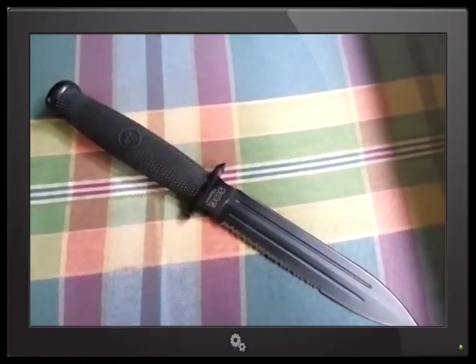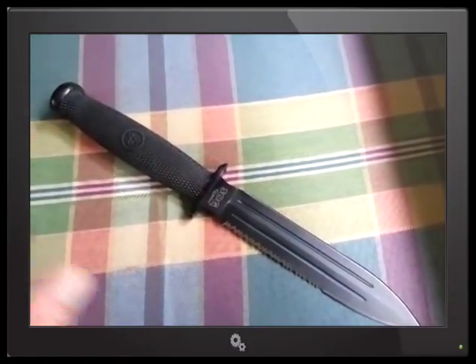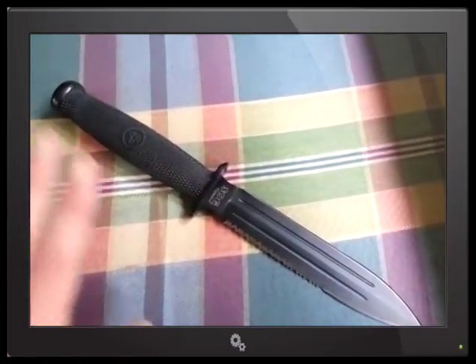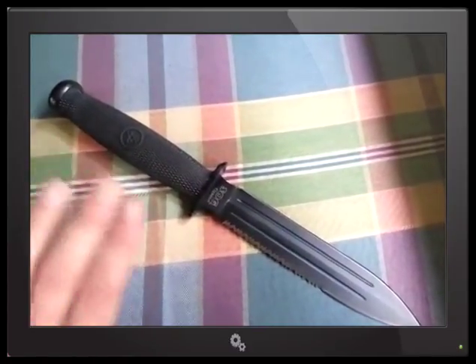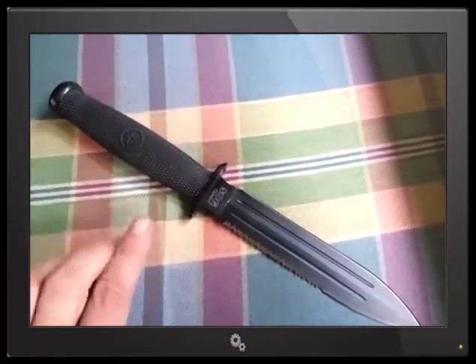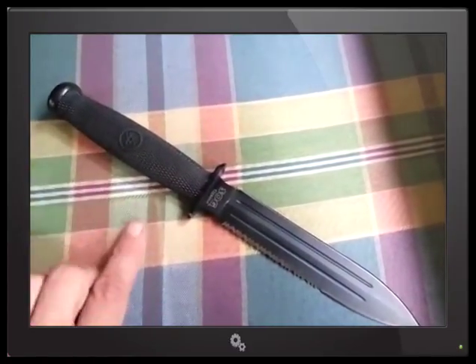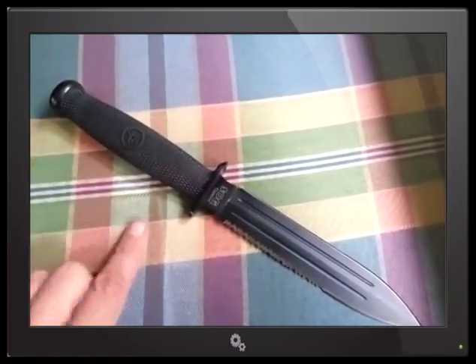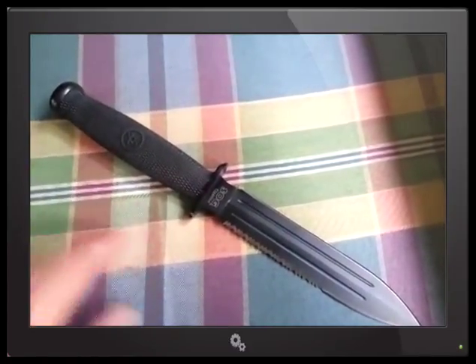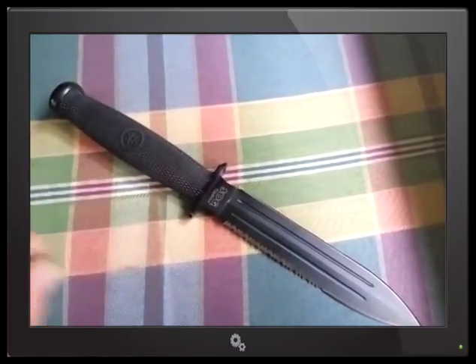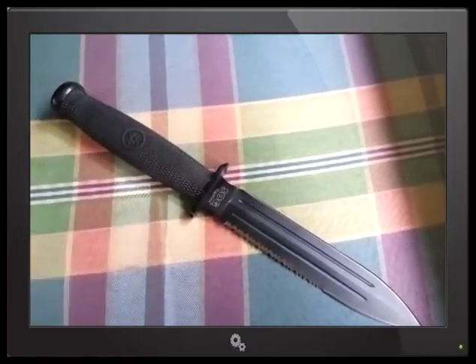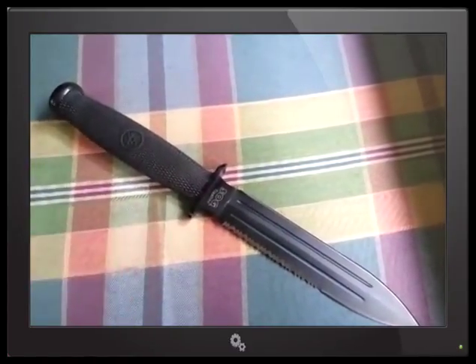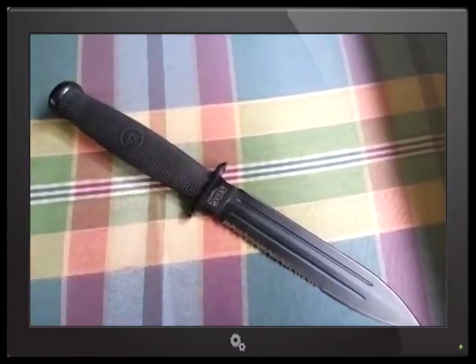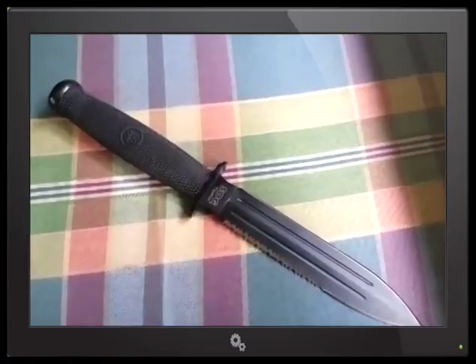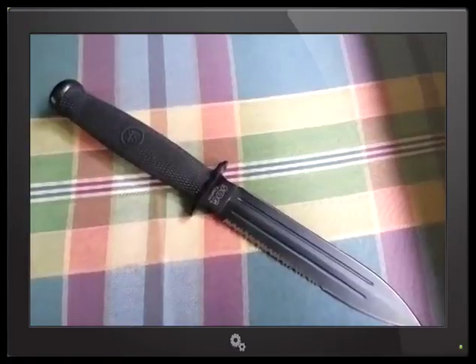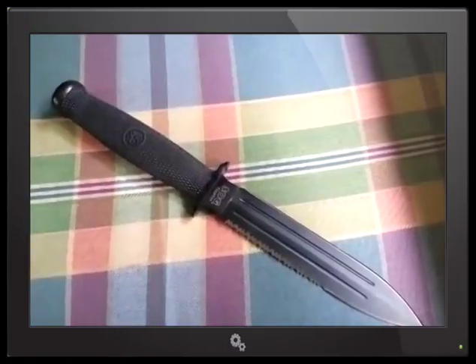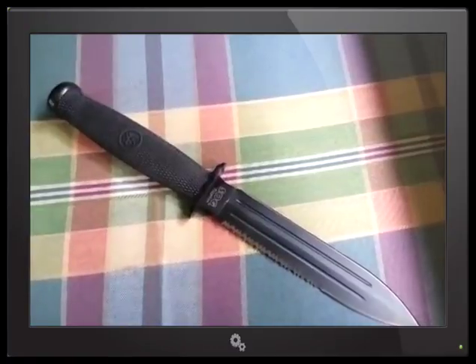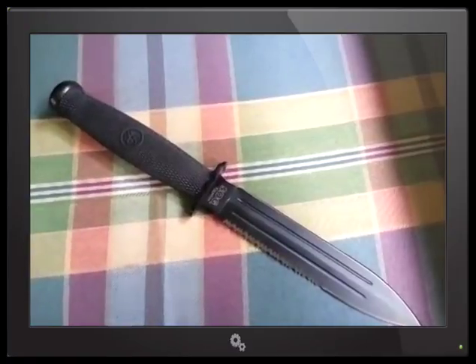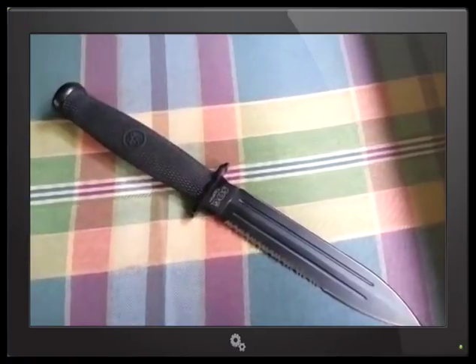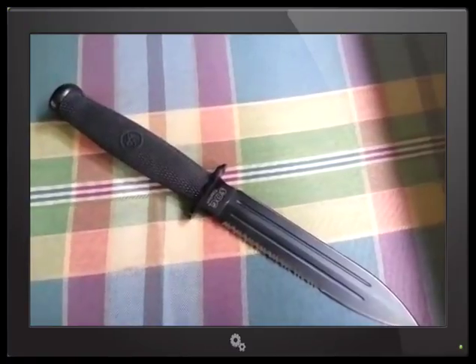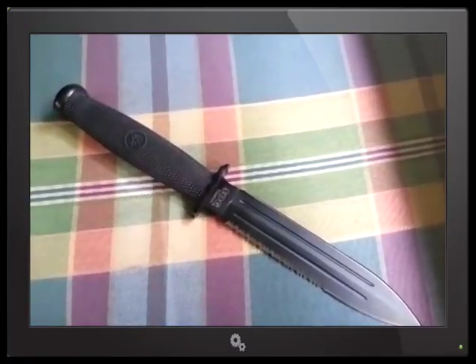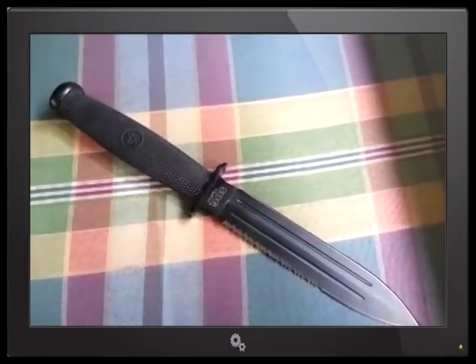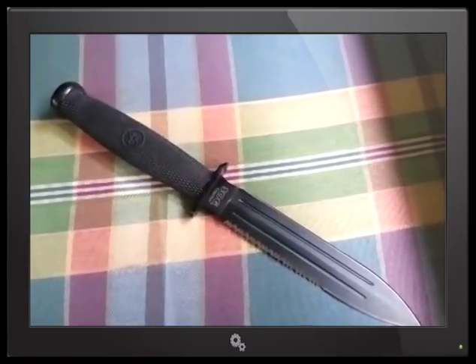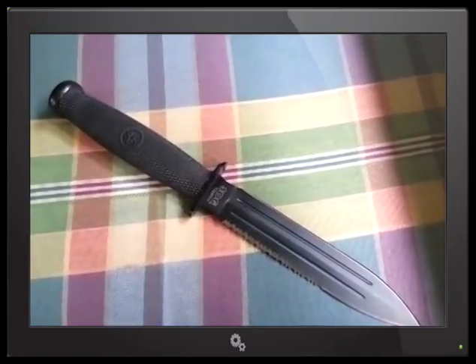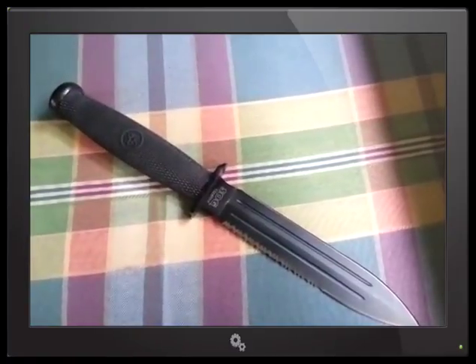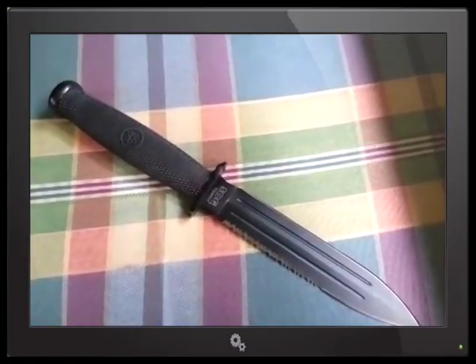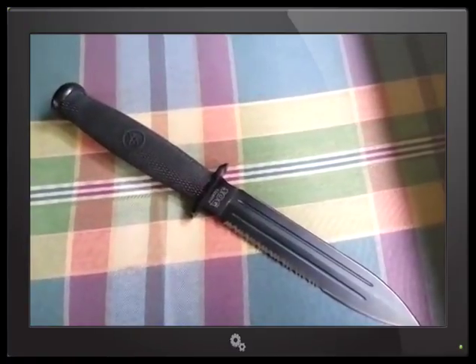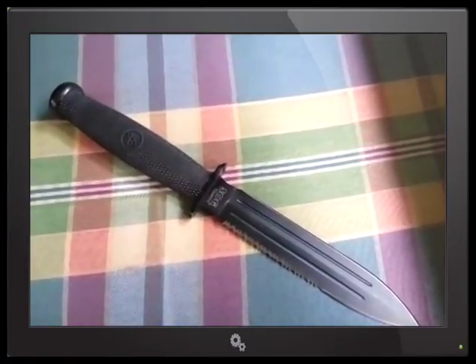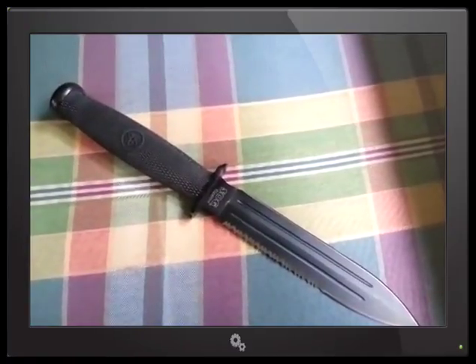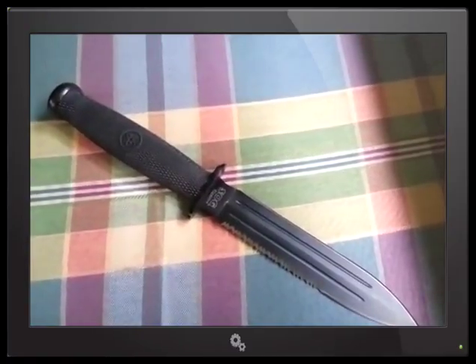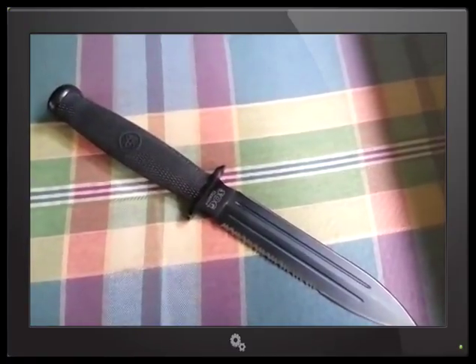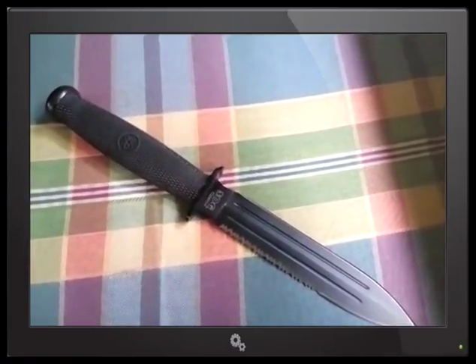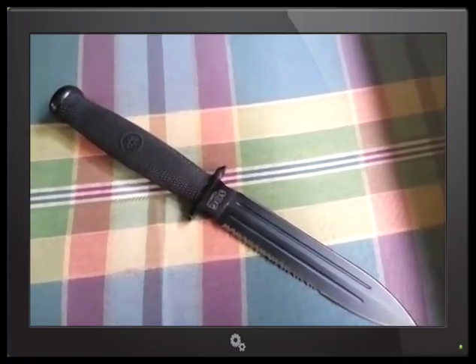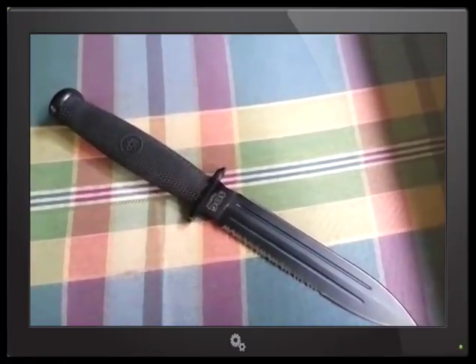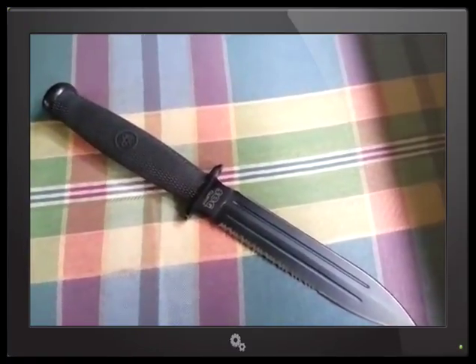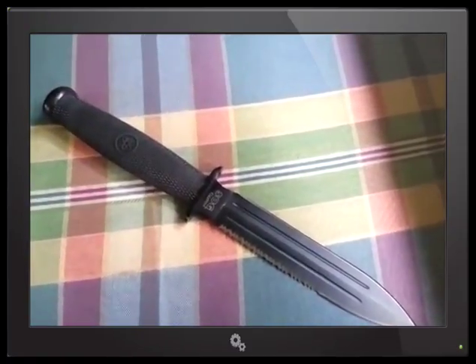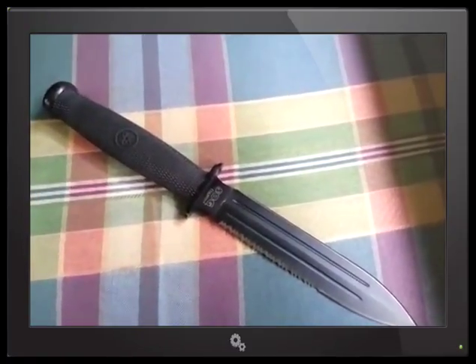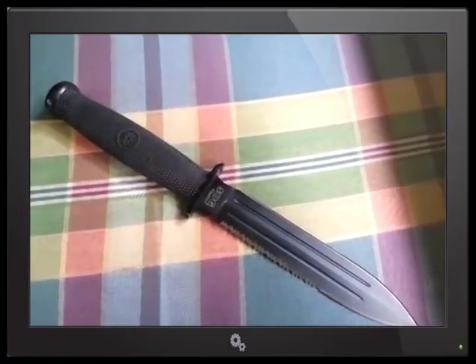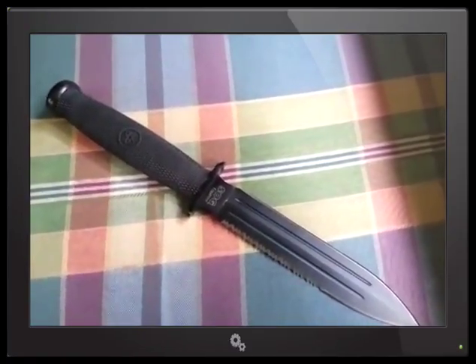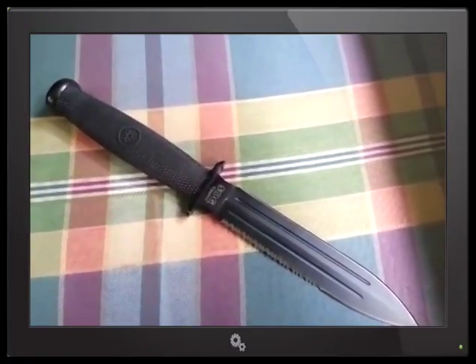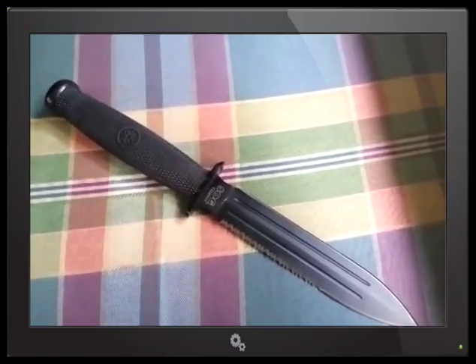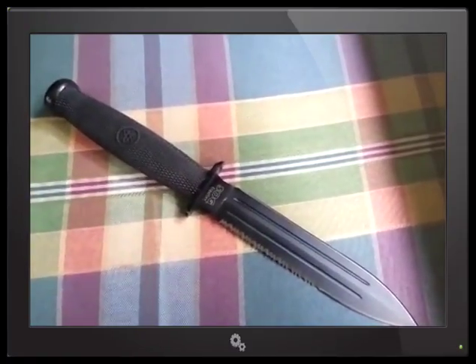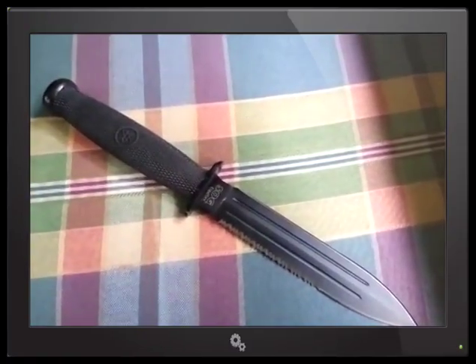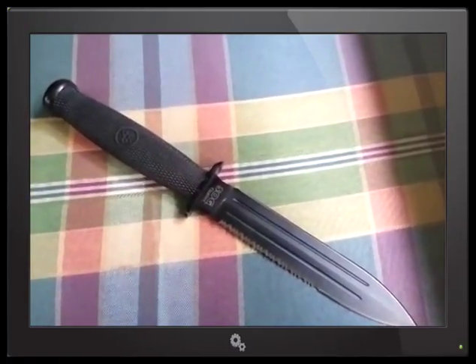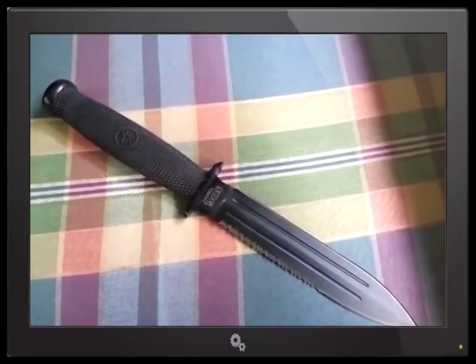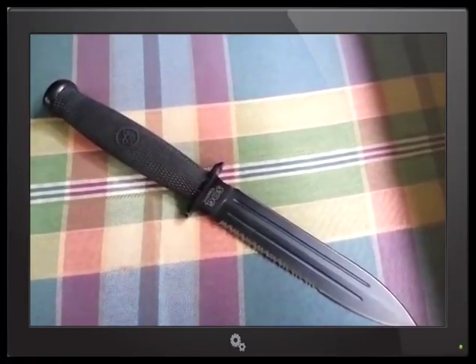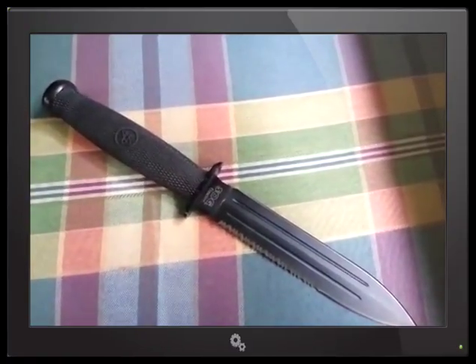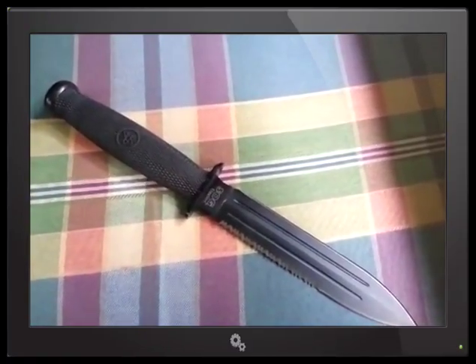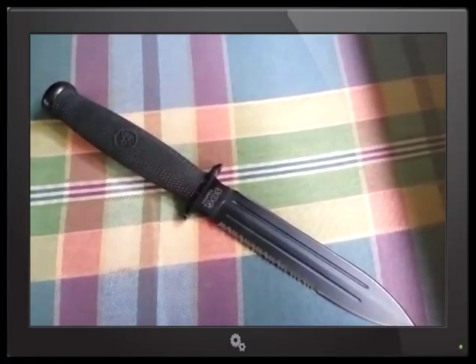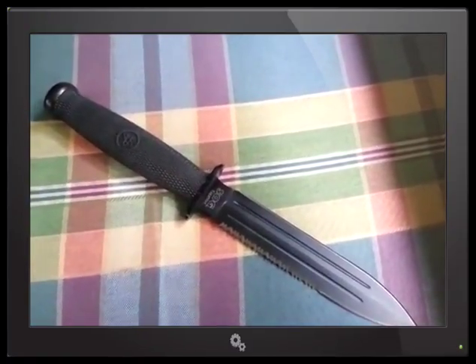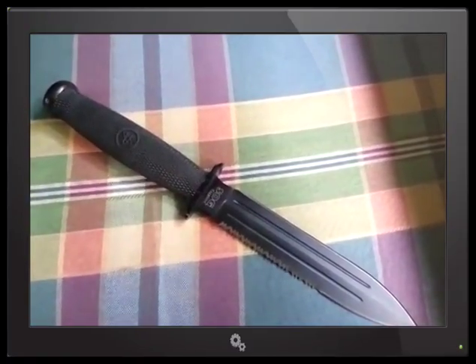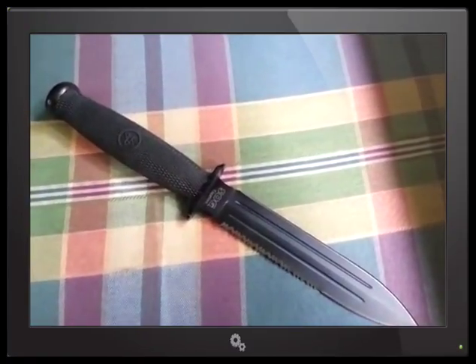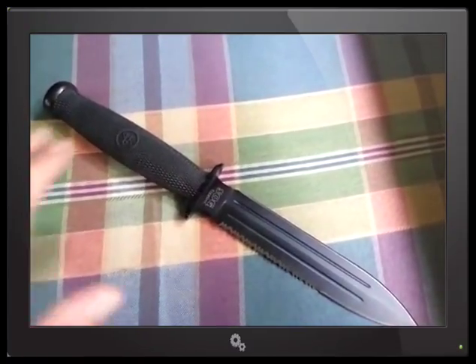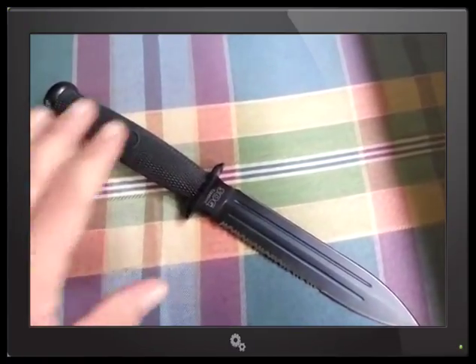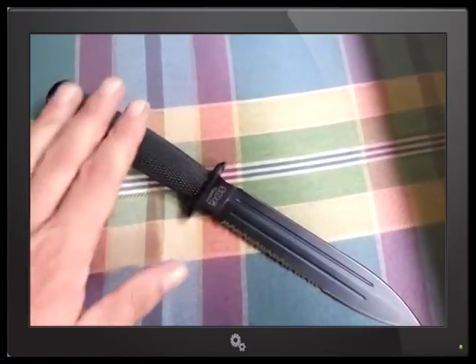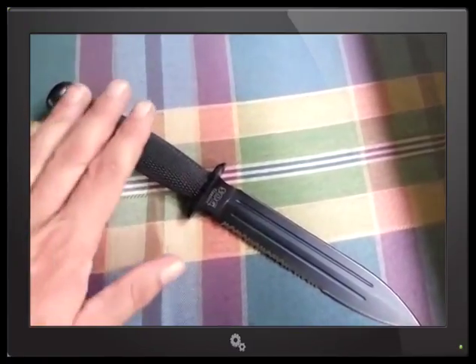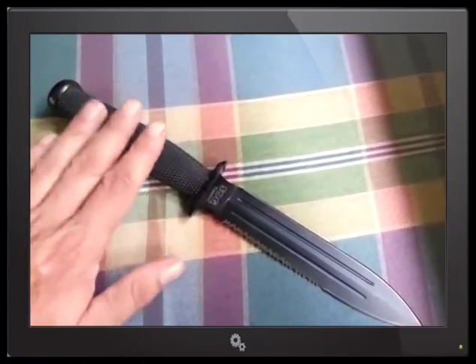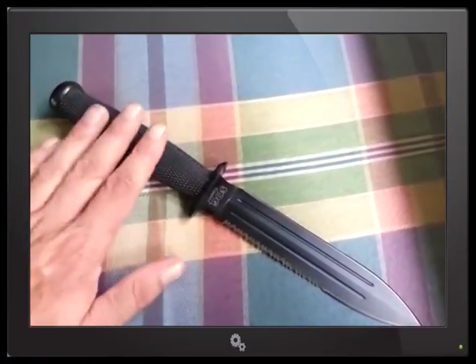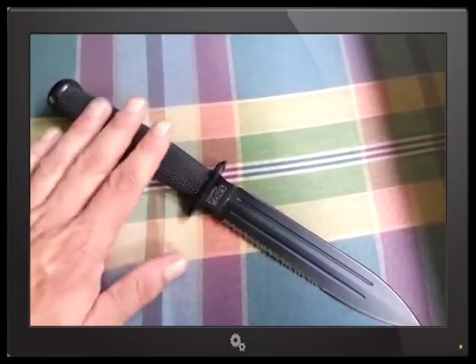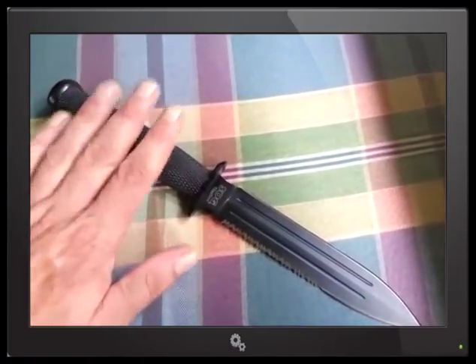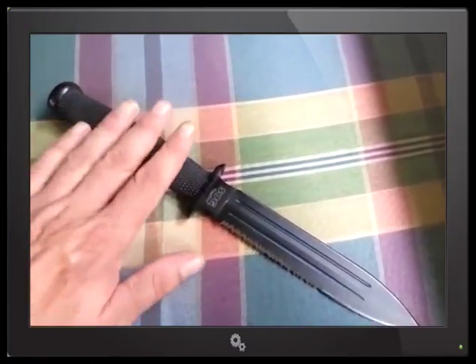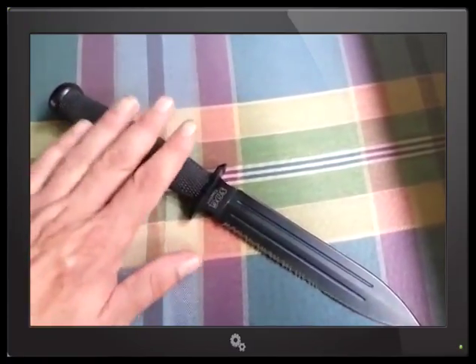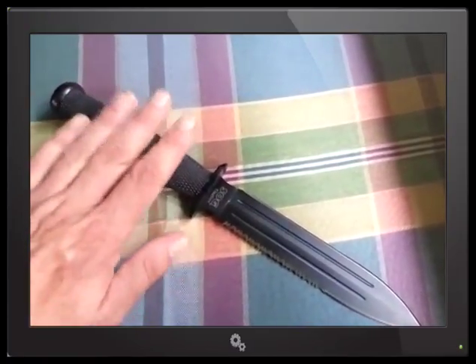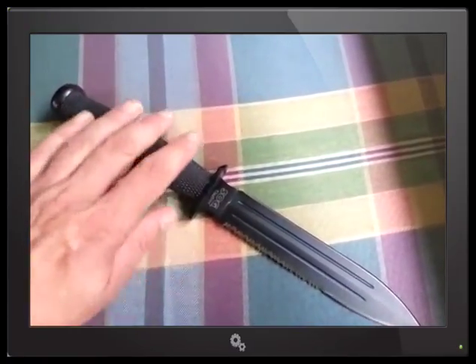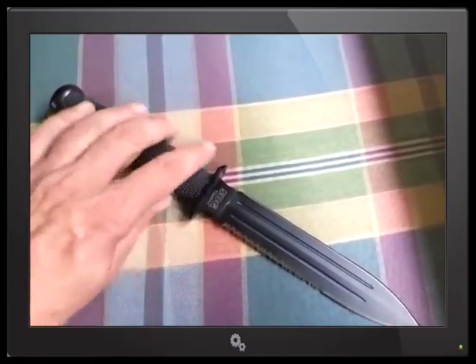I also have the Fixation Bowie, which I believe I did a review on. I might do another review on it because it's a neat knife, but I love the handles.